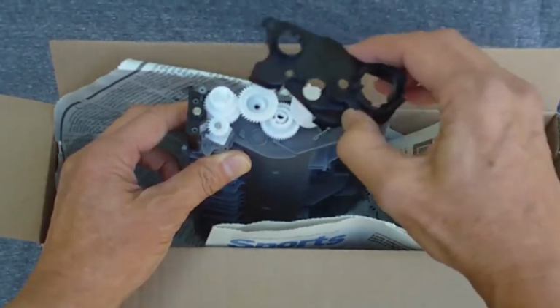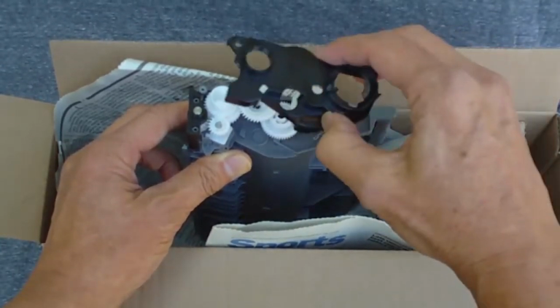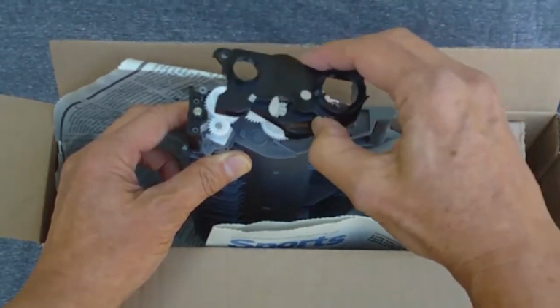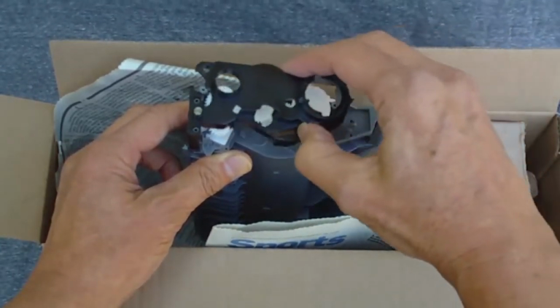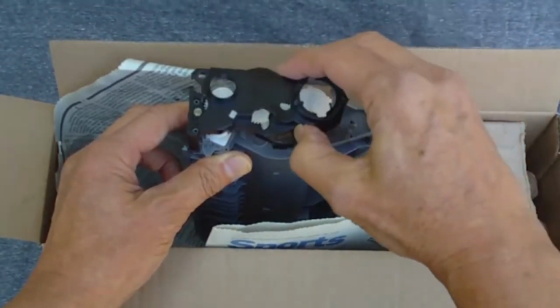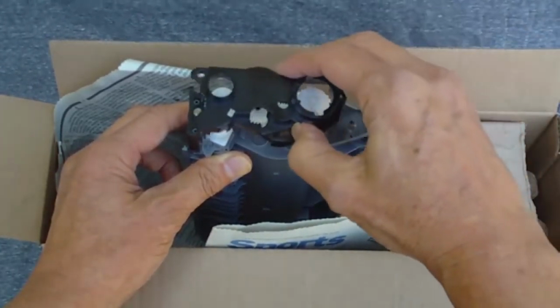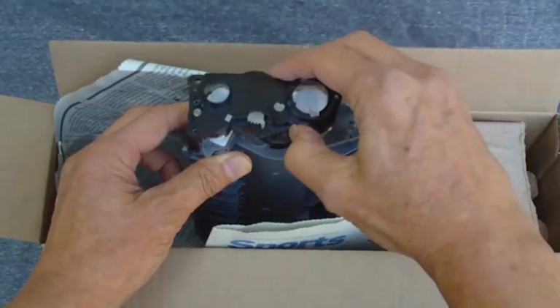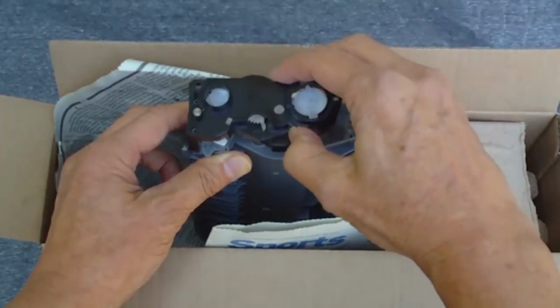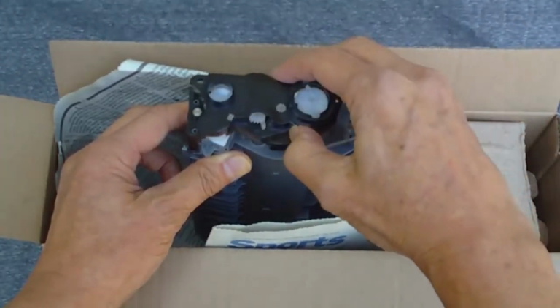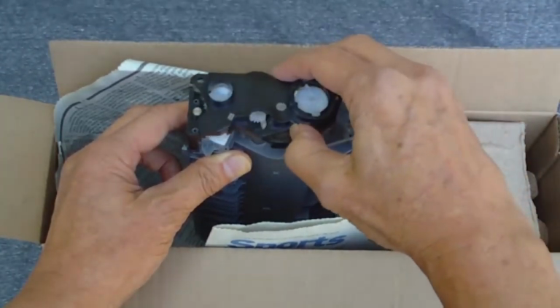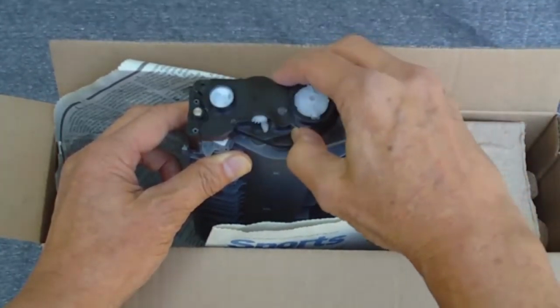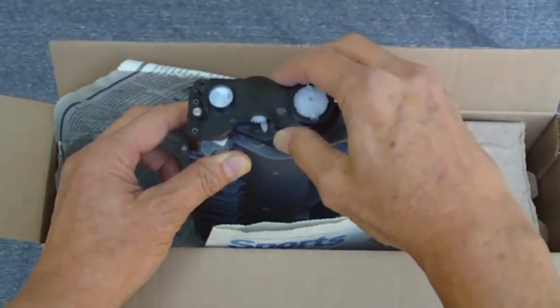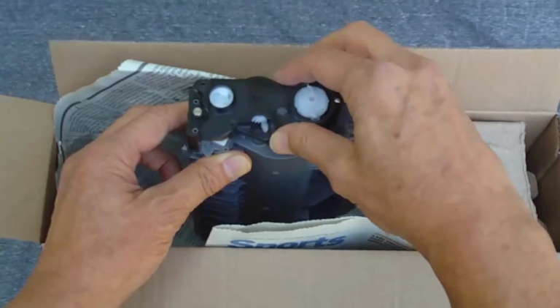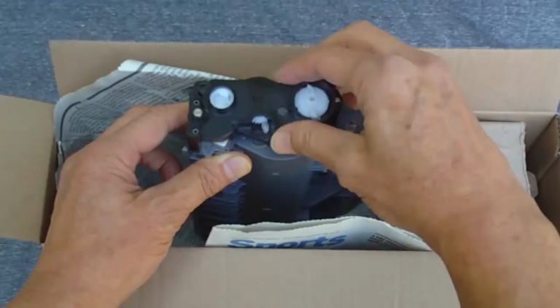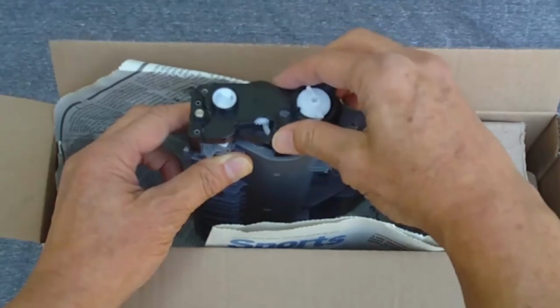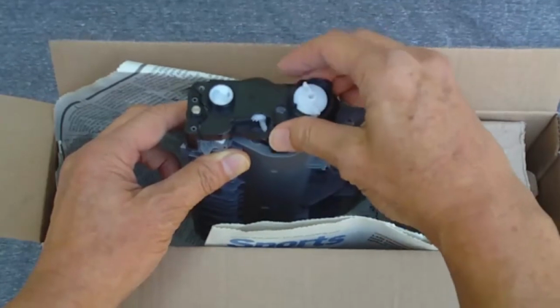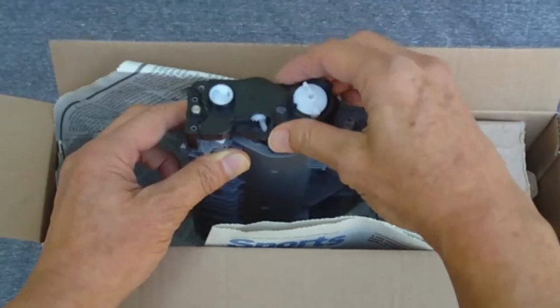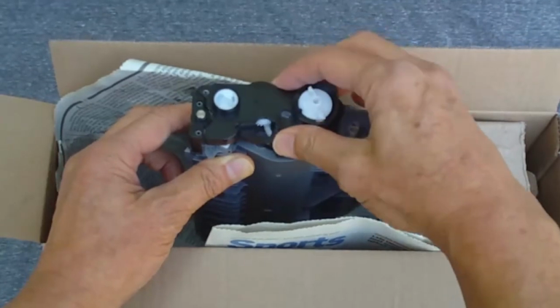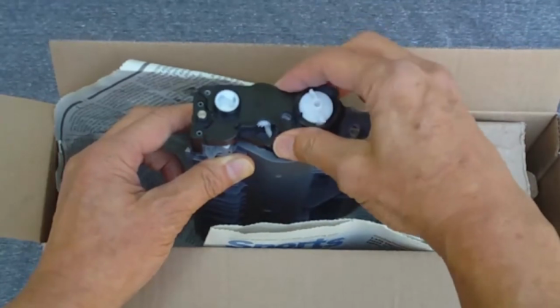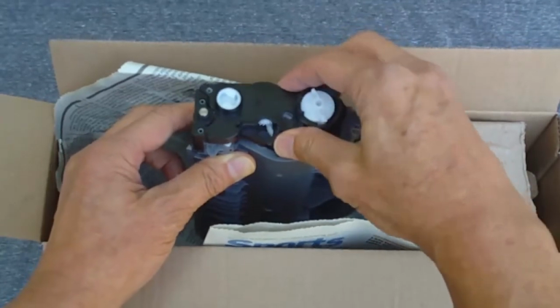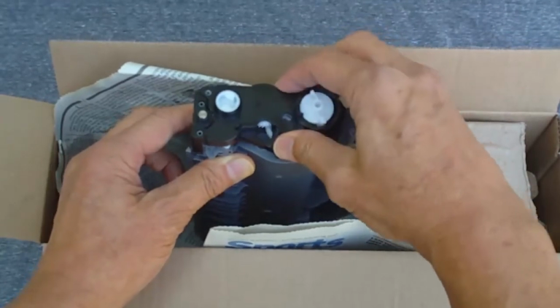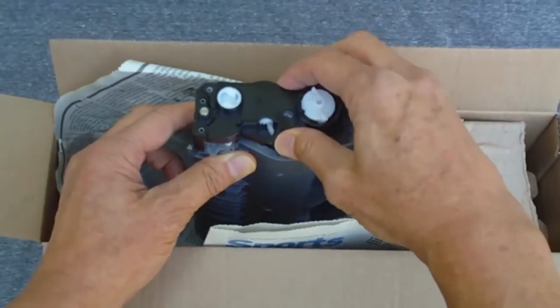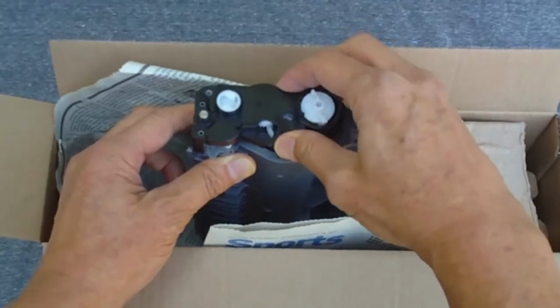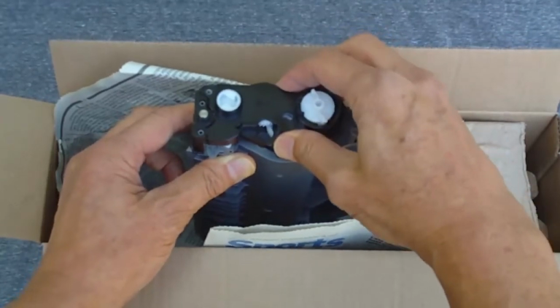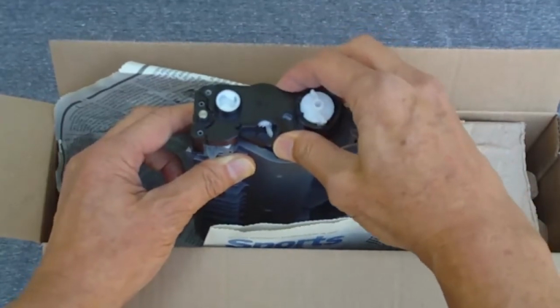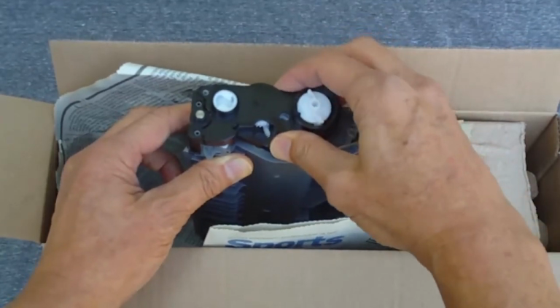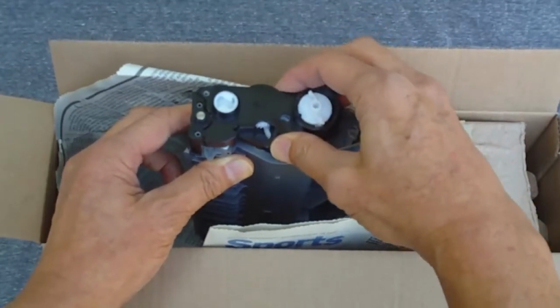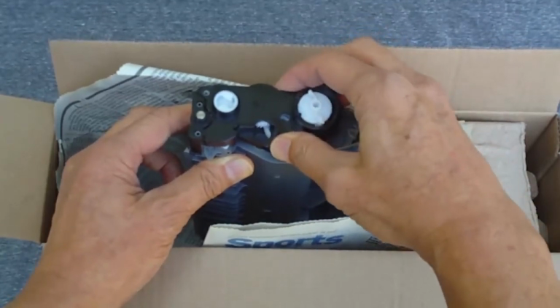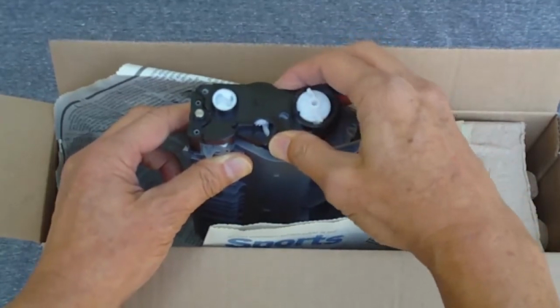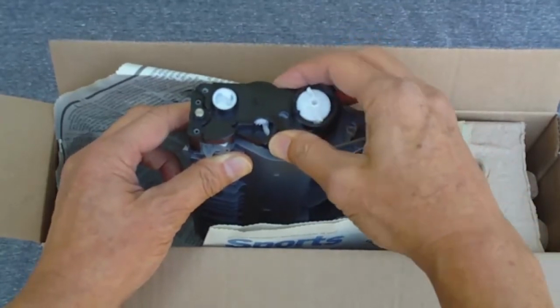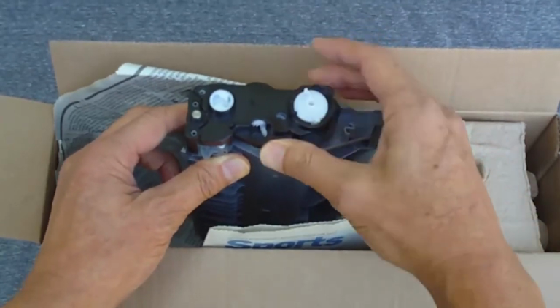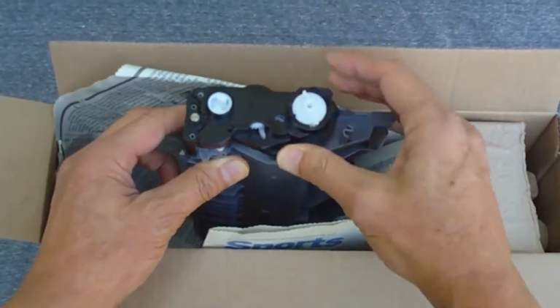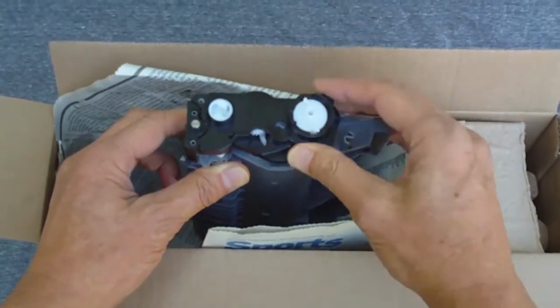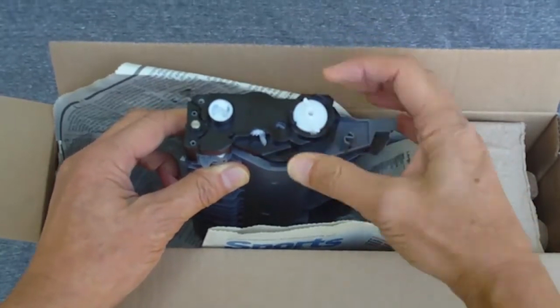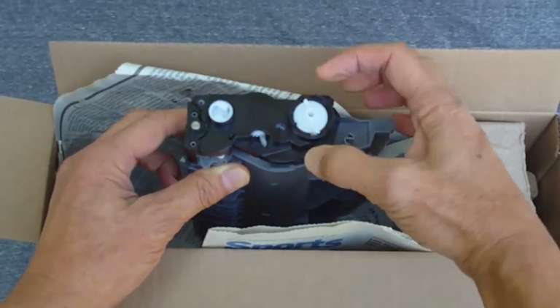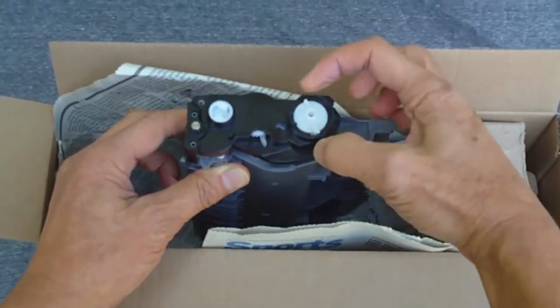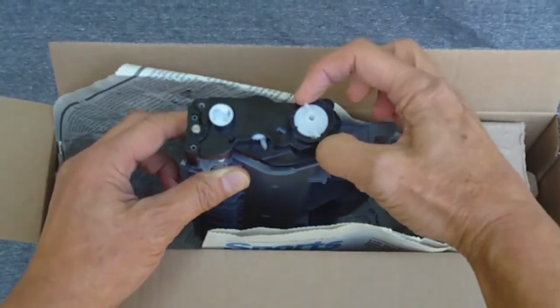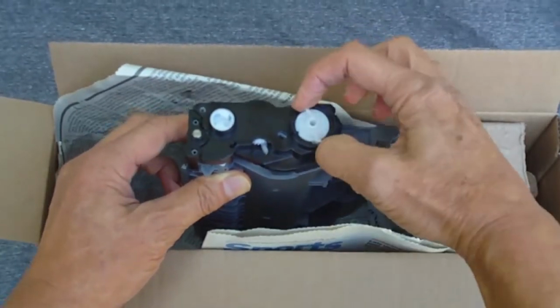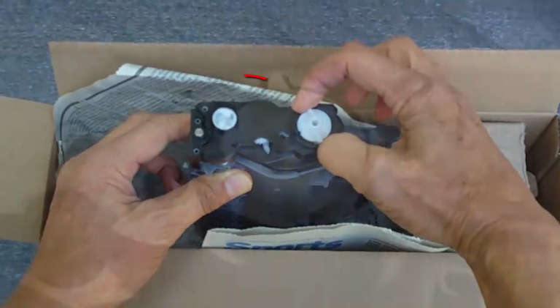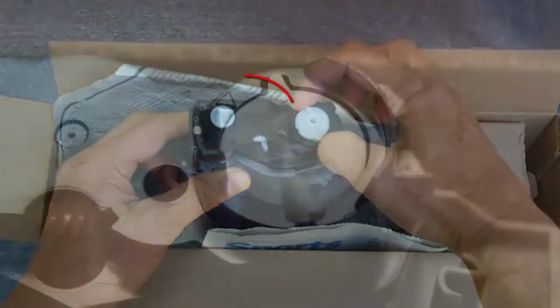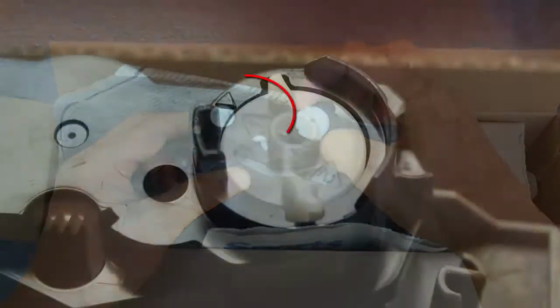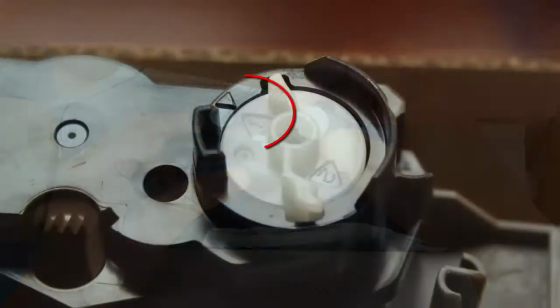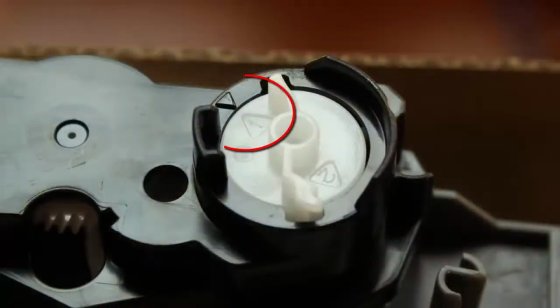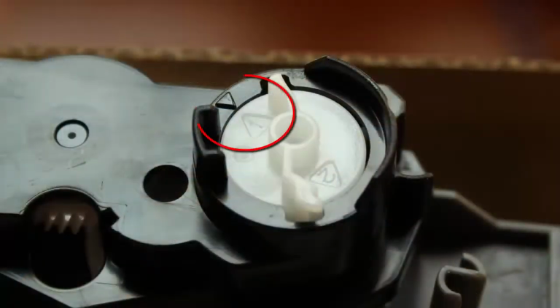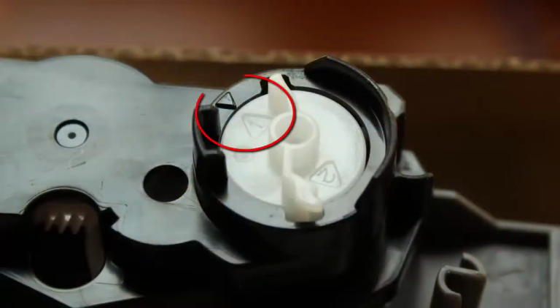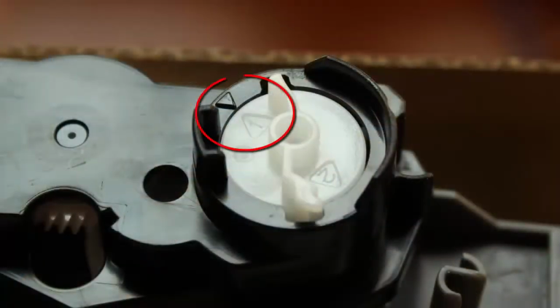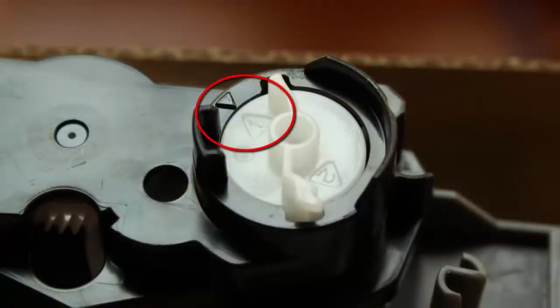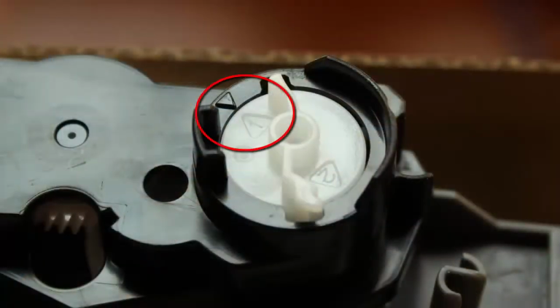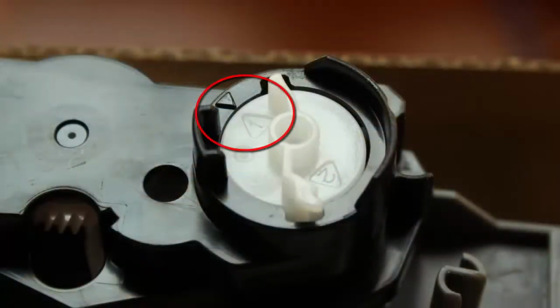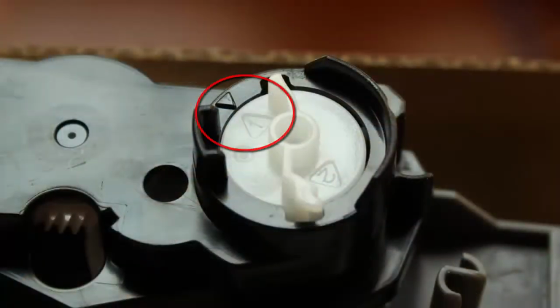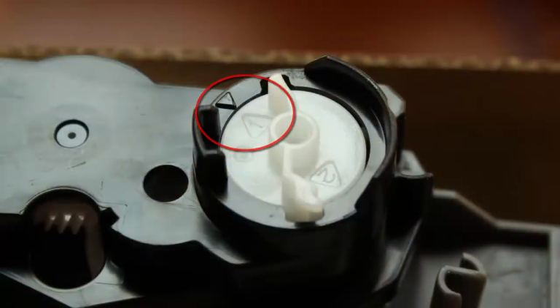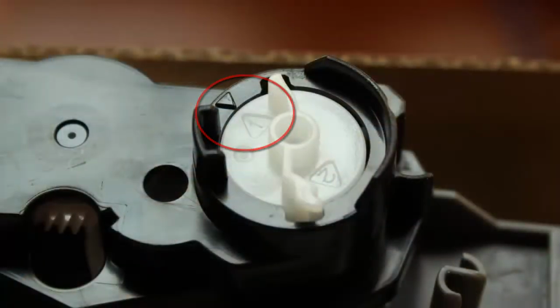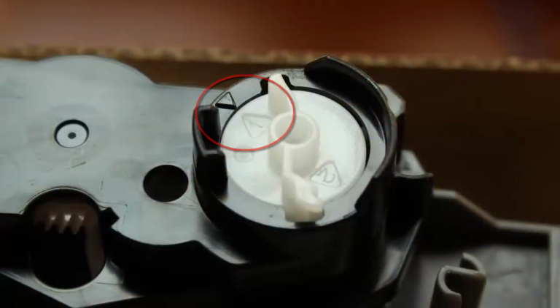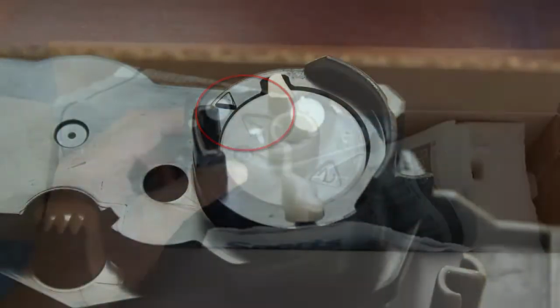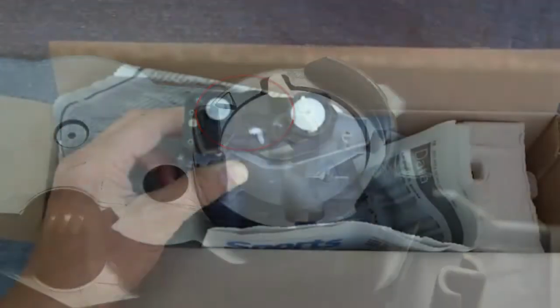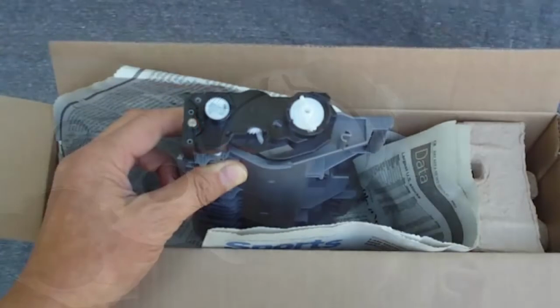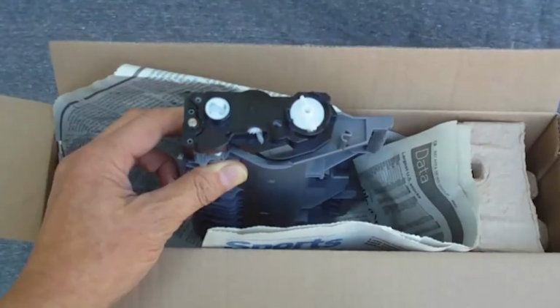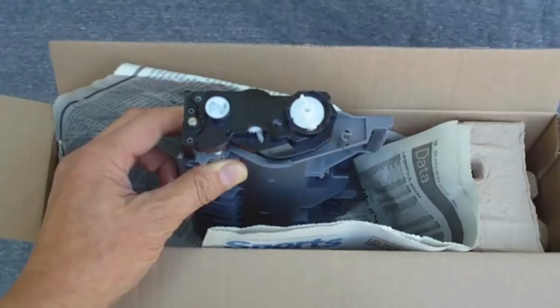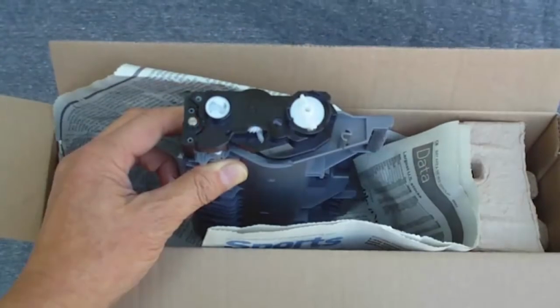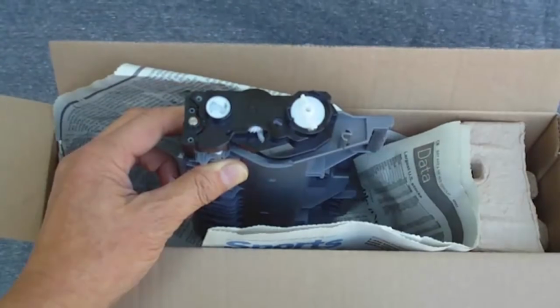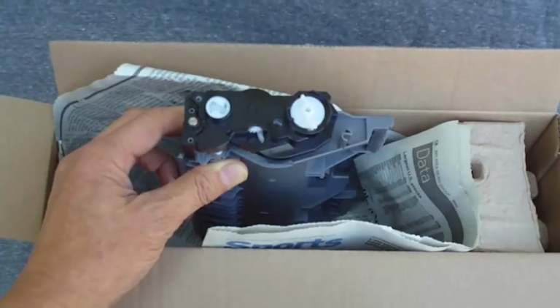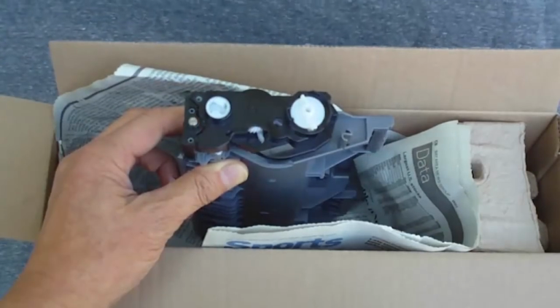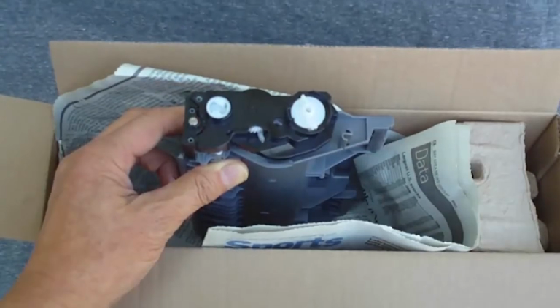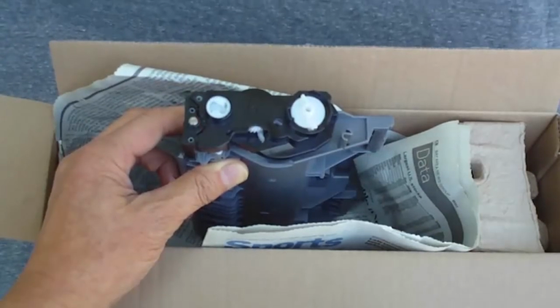Put the cover back on. The black triangle now points to the number one. Replace the two screws.